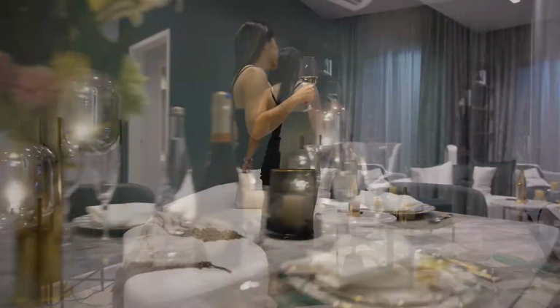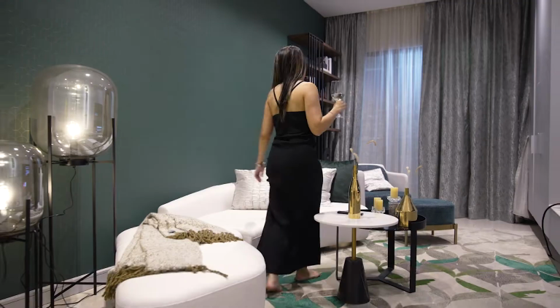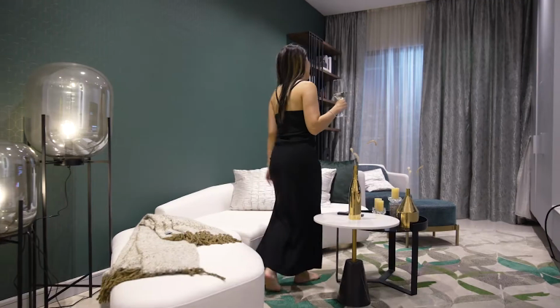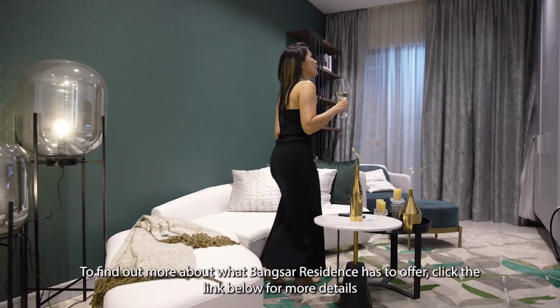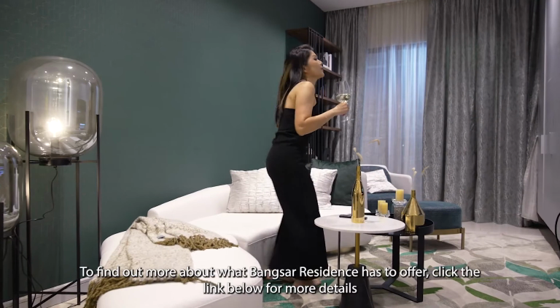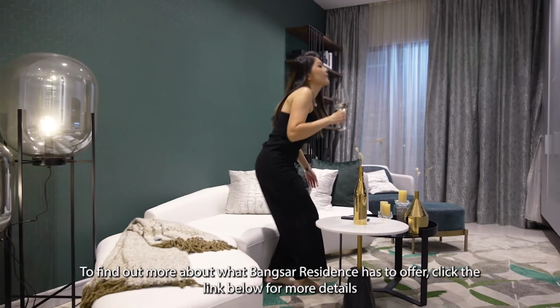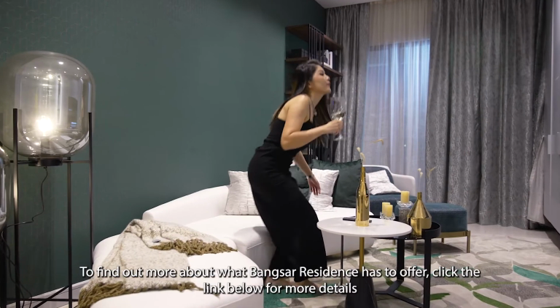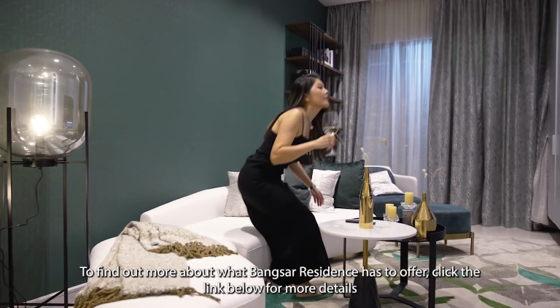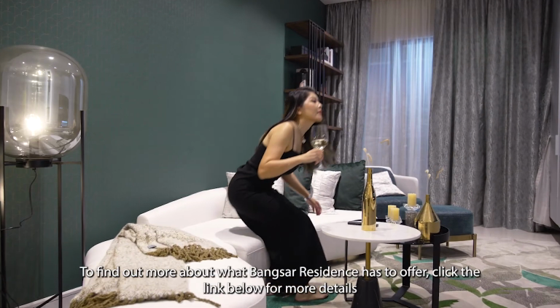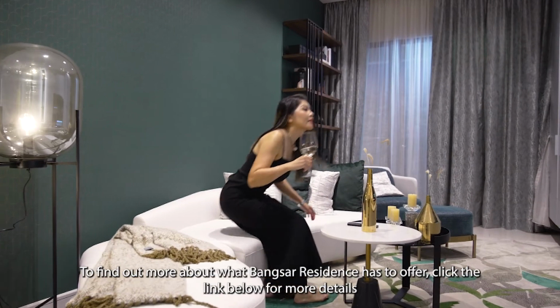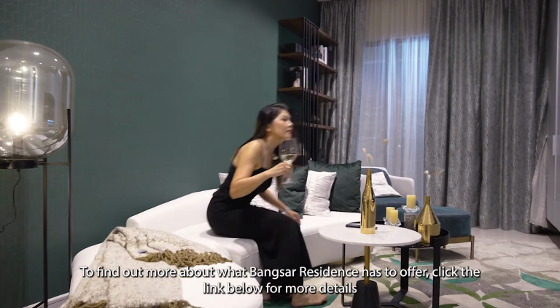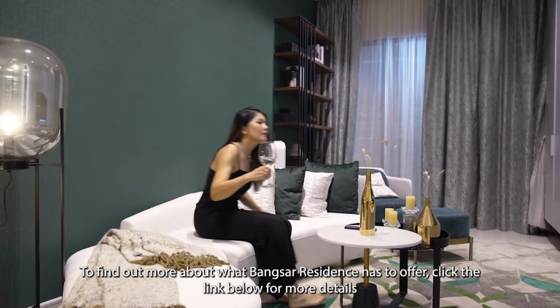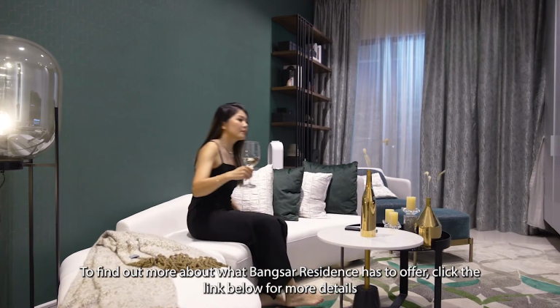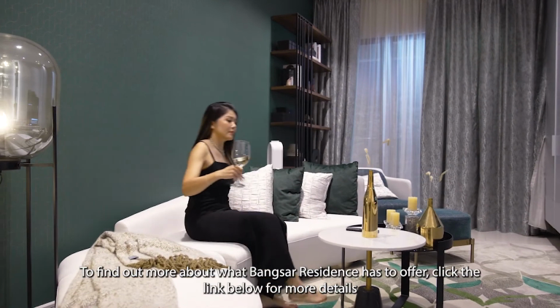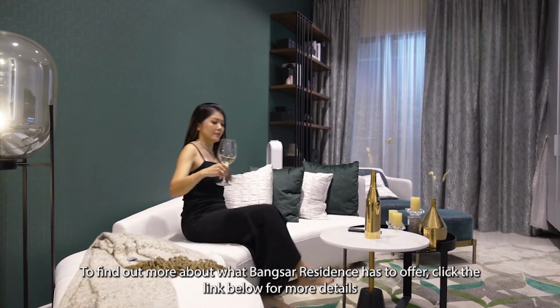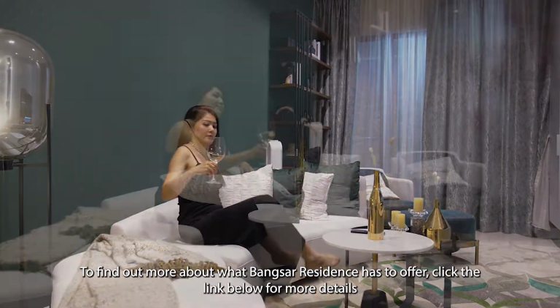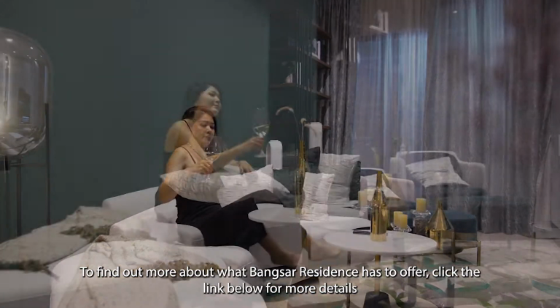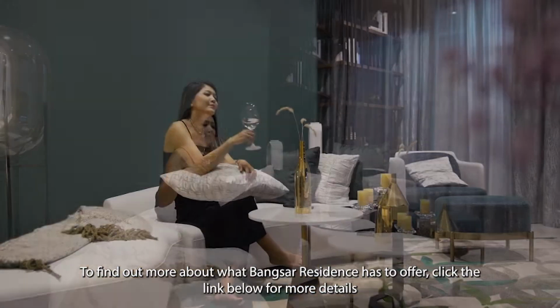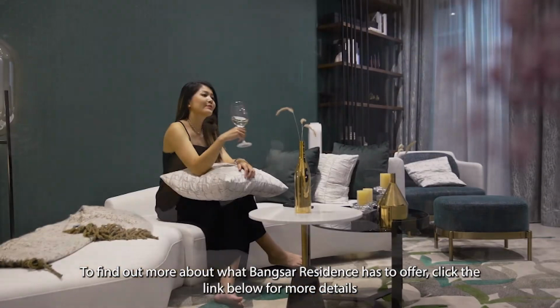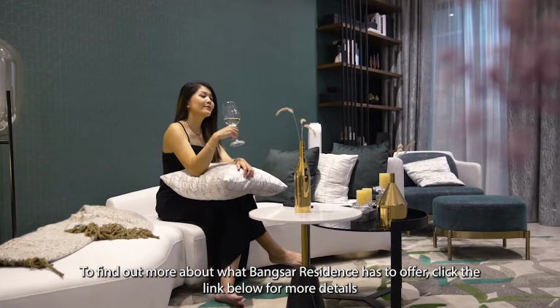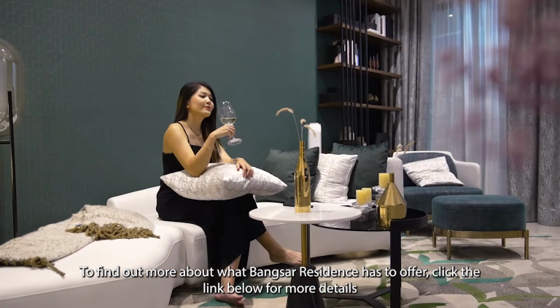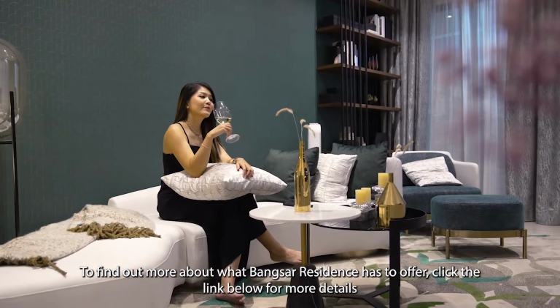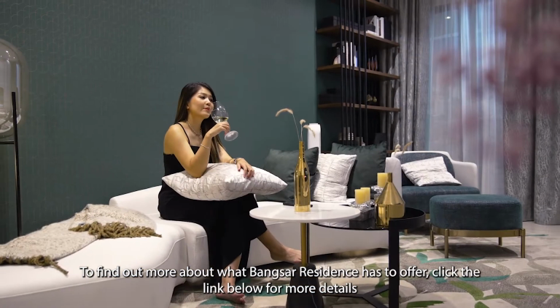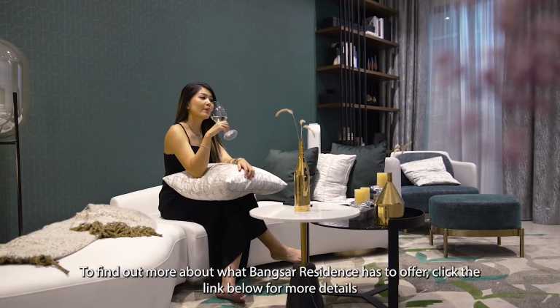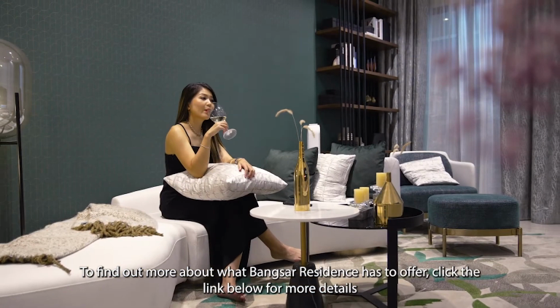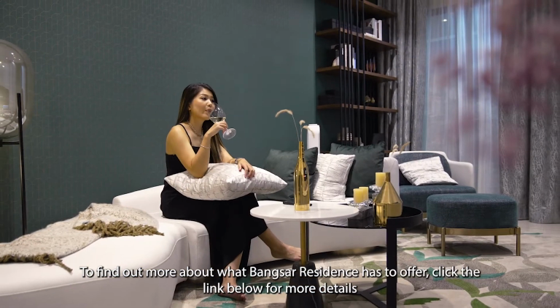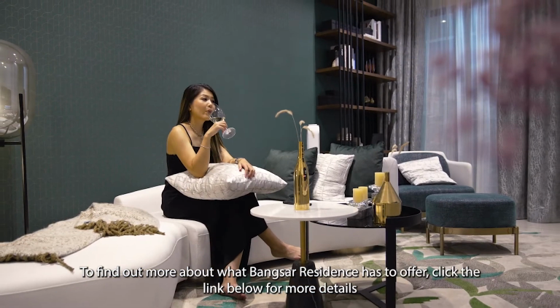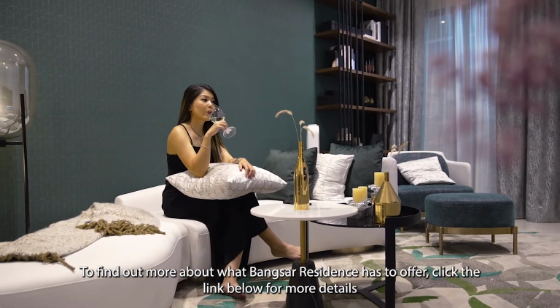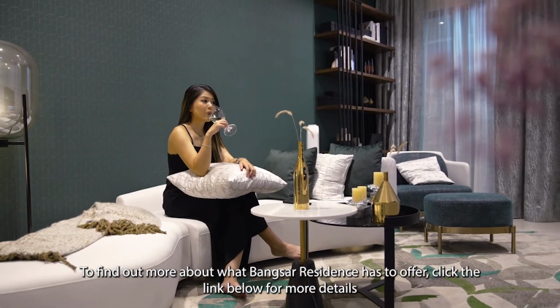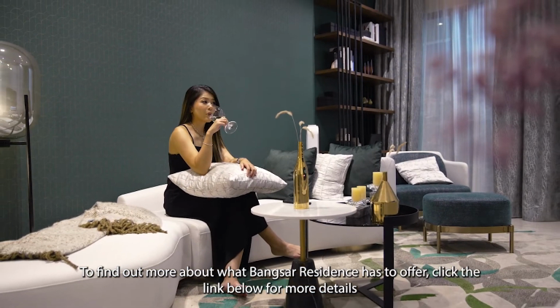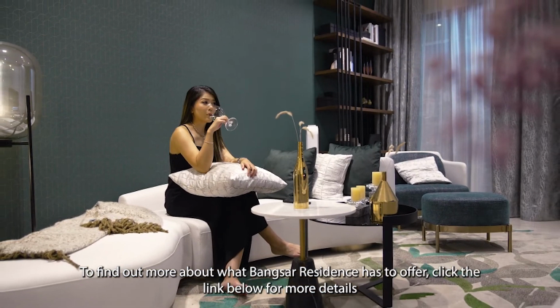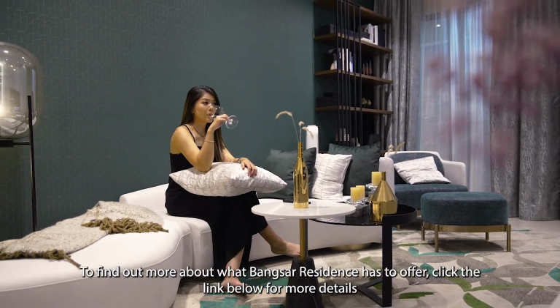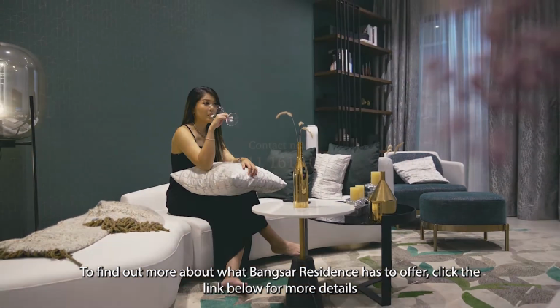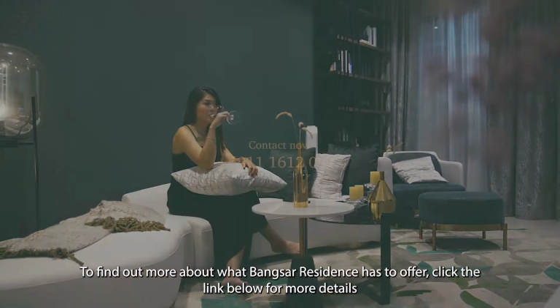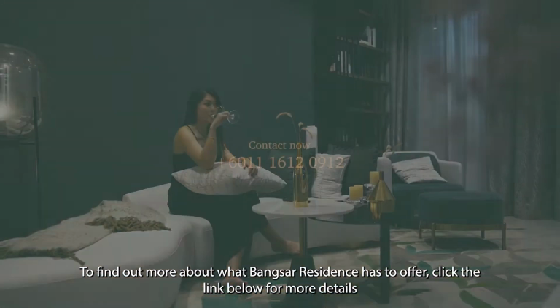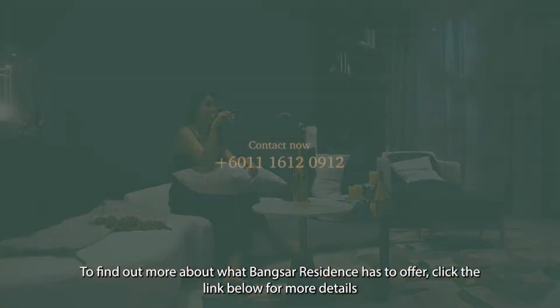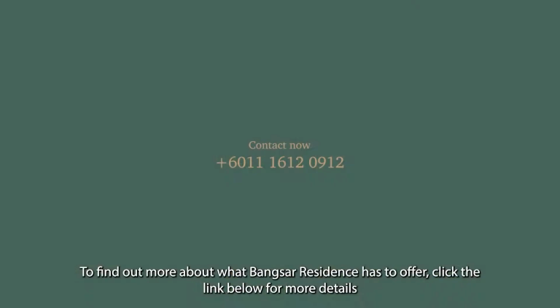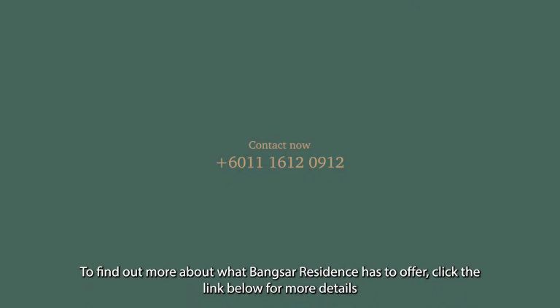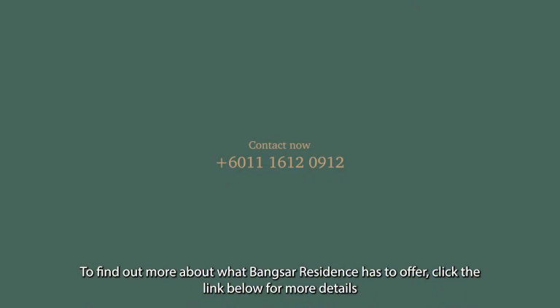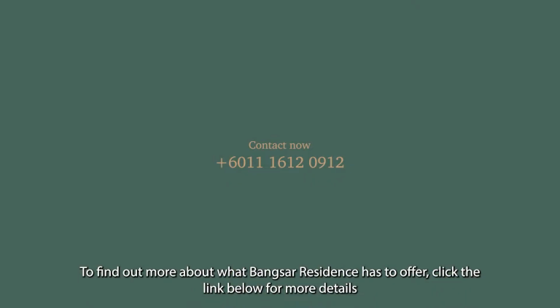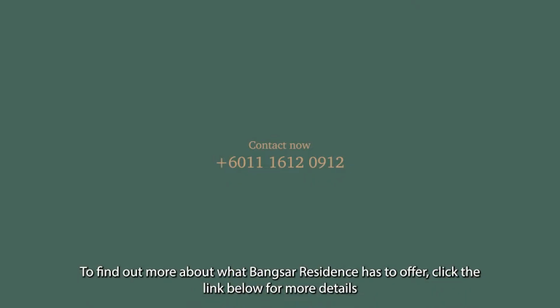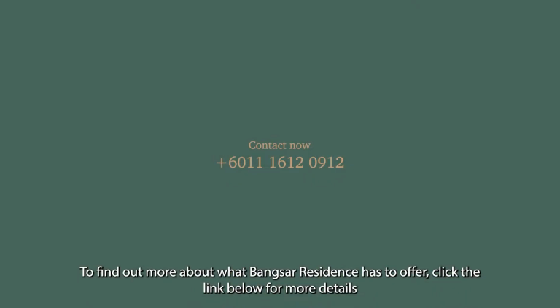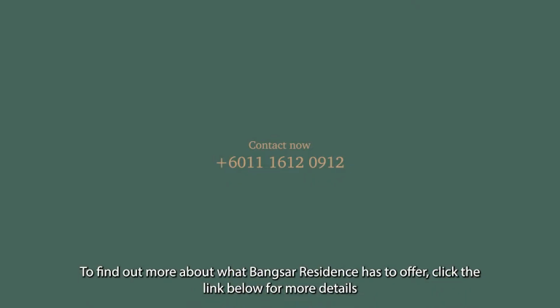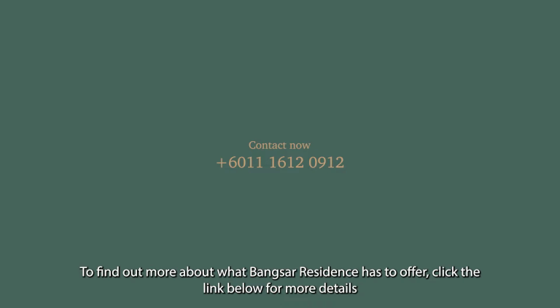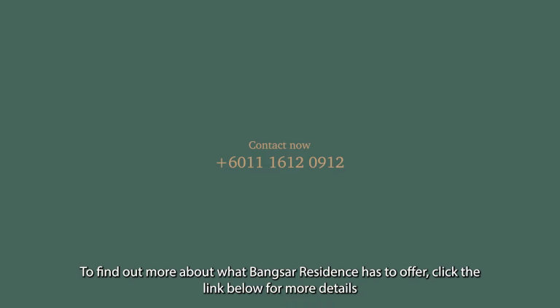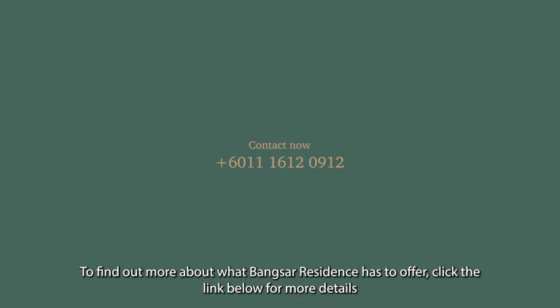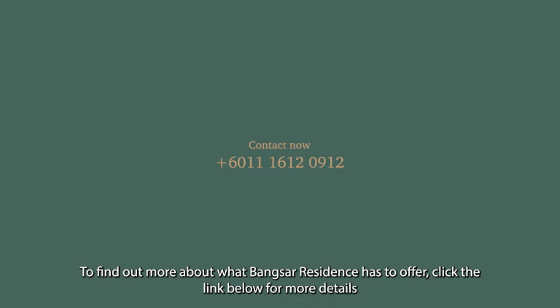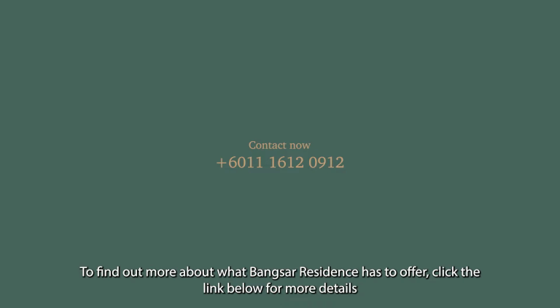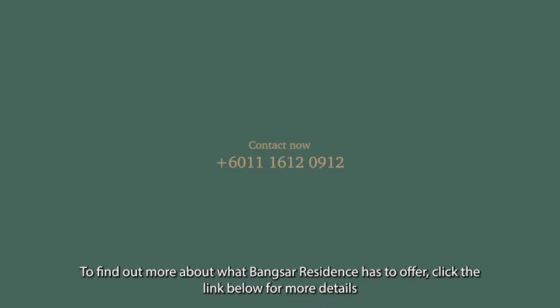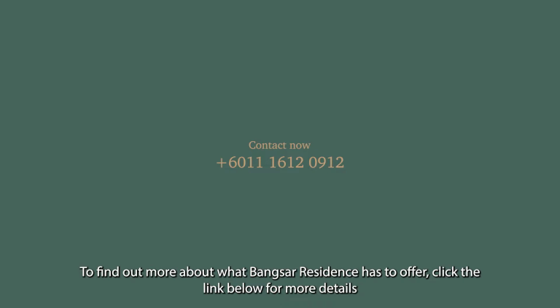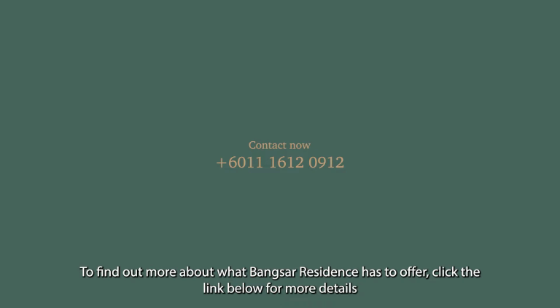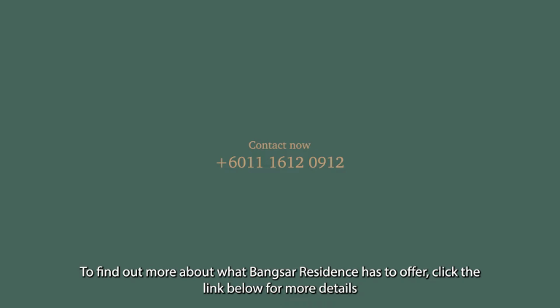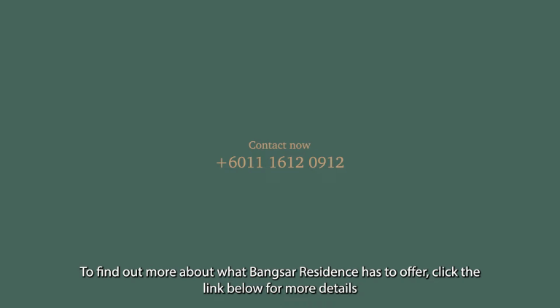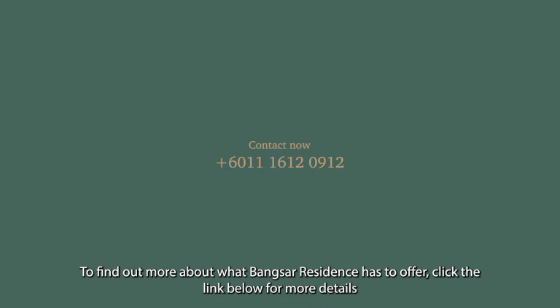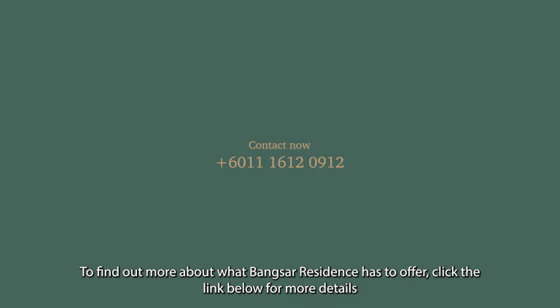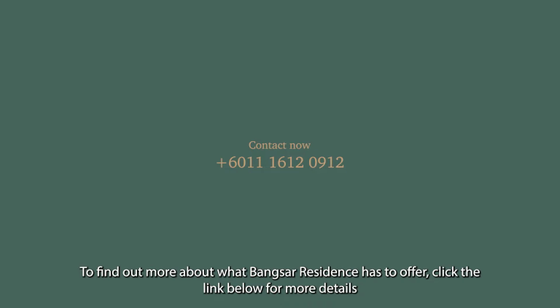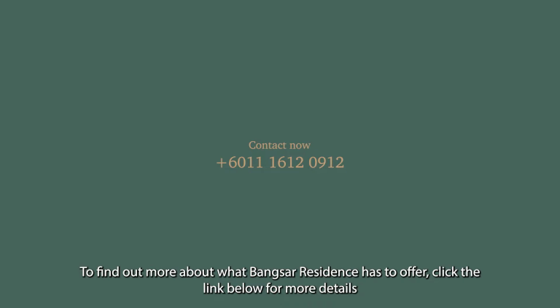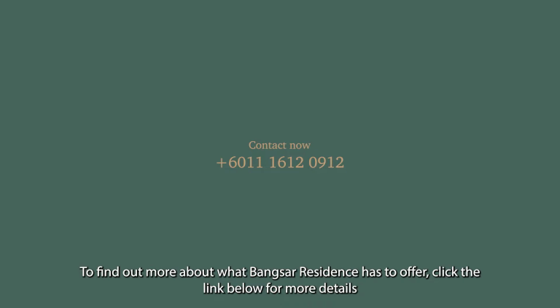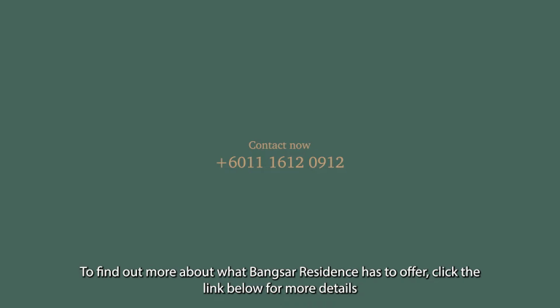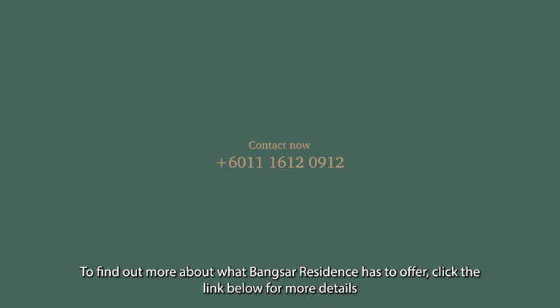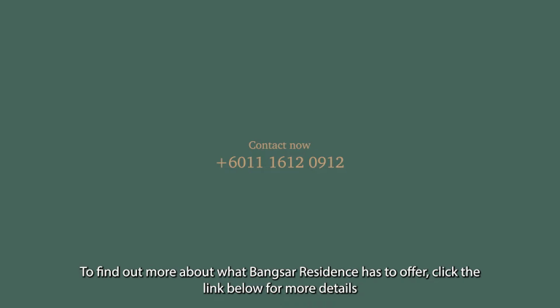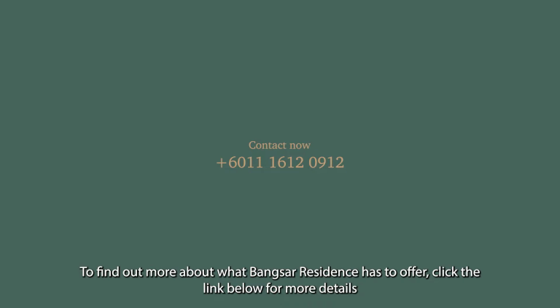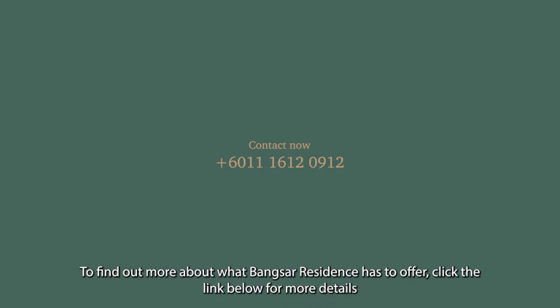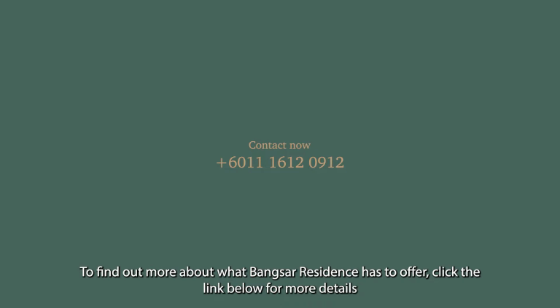To find out more about what Bangsa Residence has to offer, click the link below for more details.